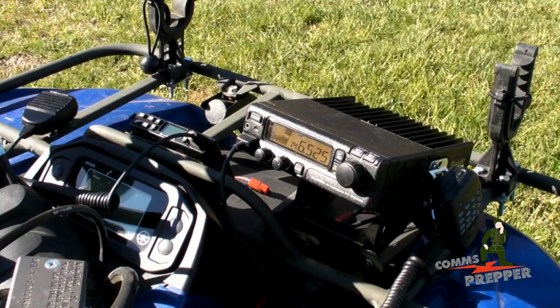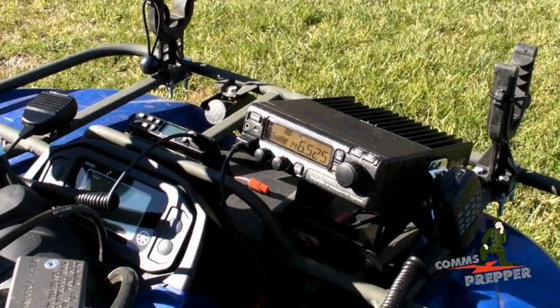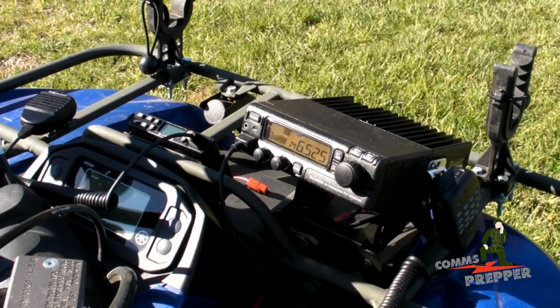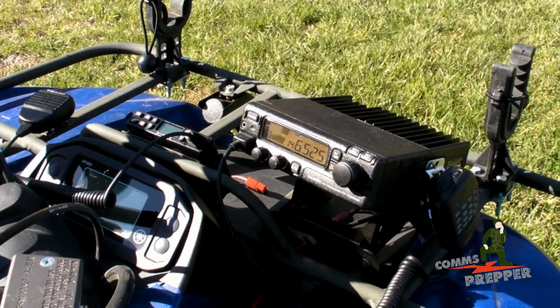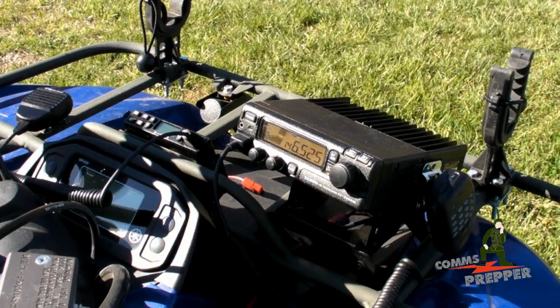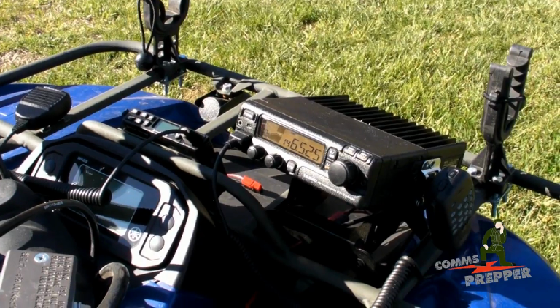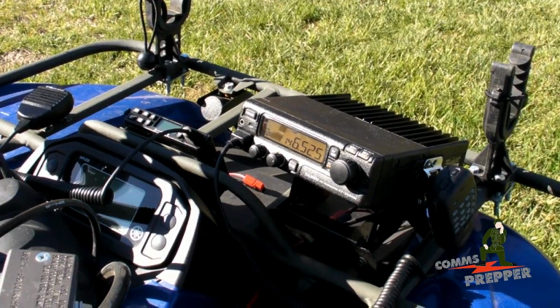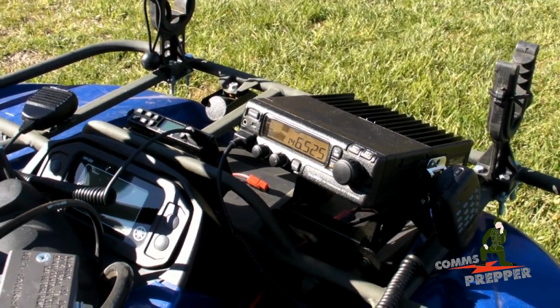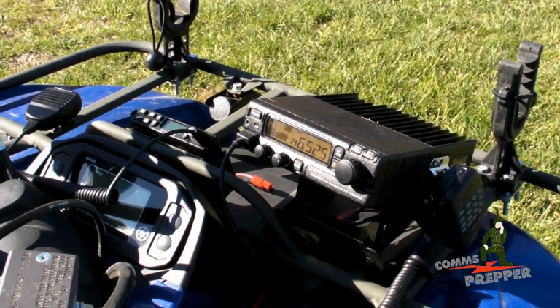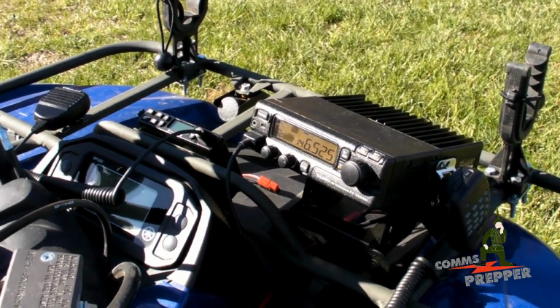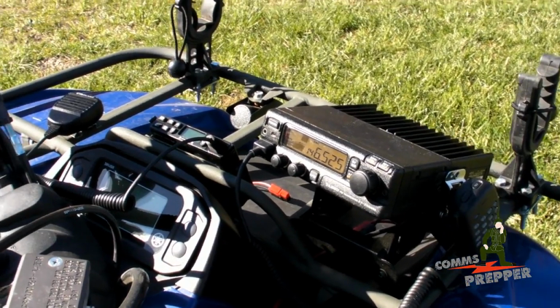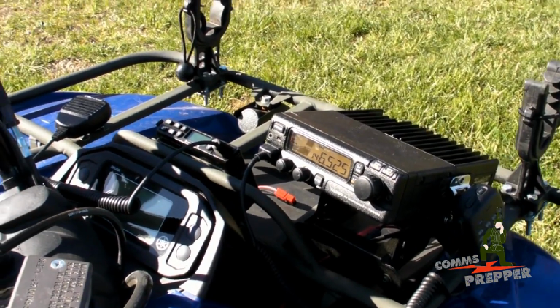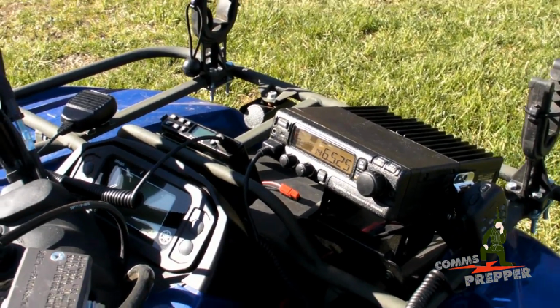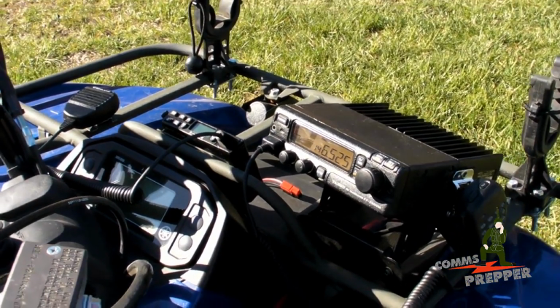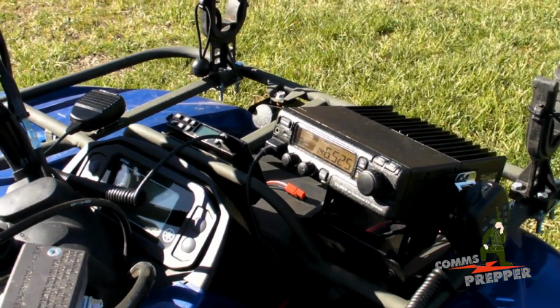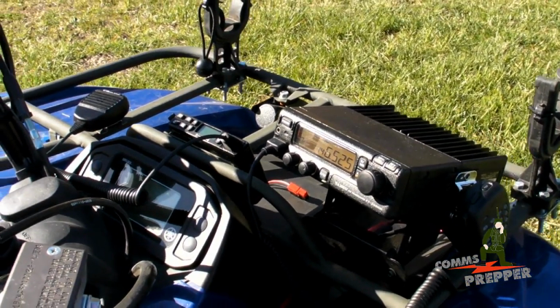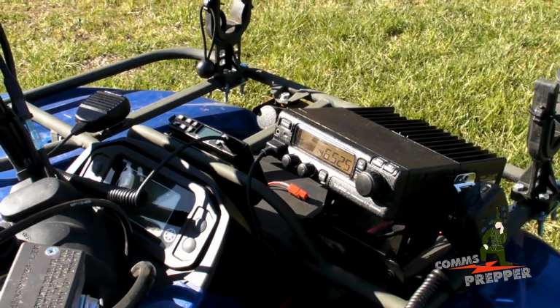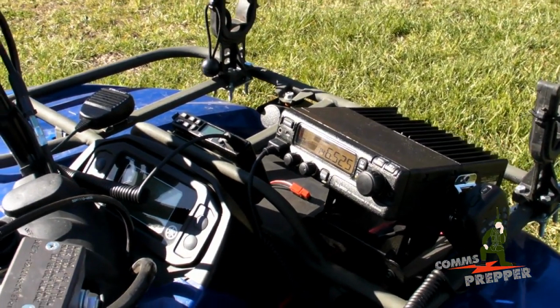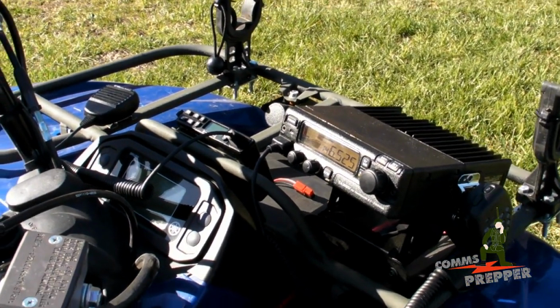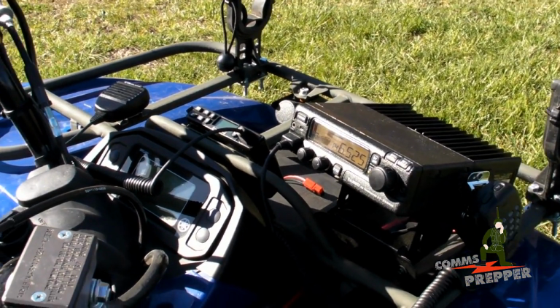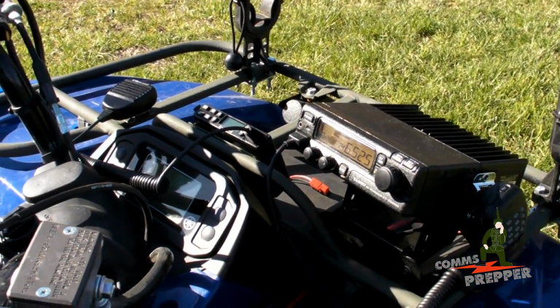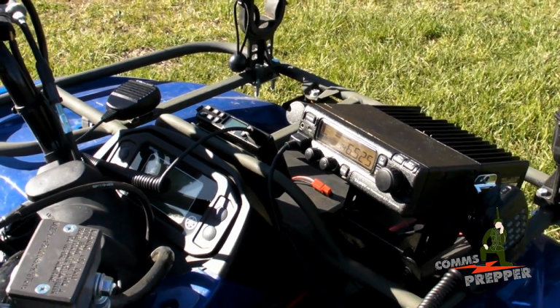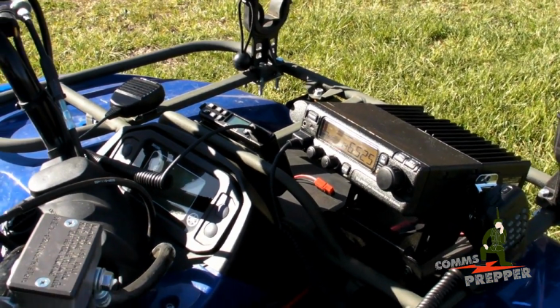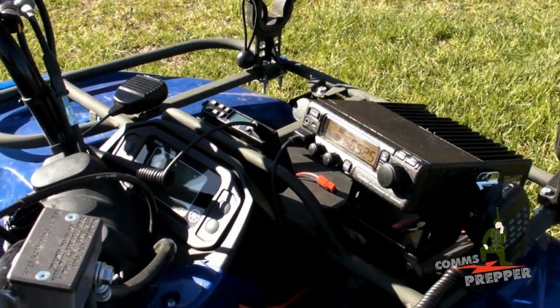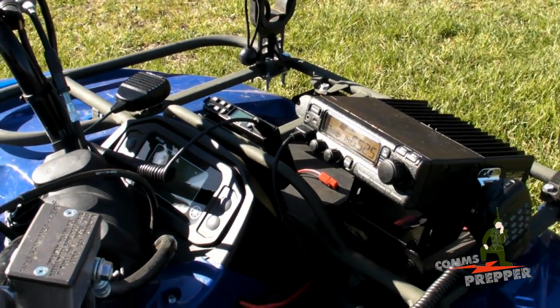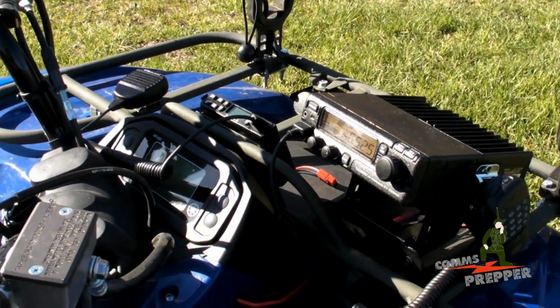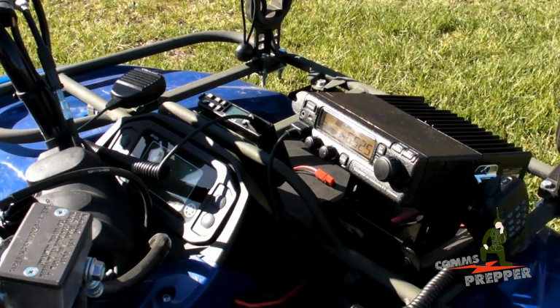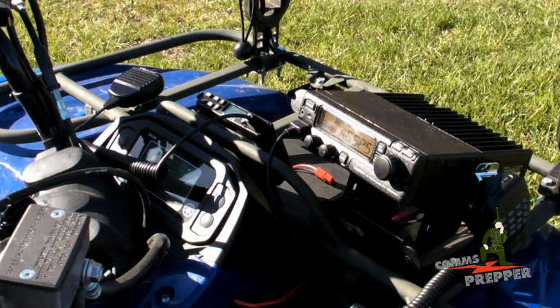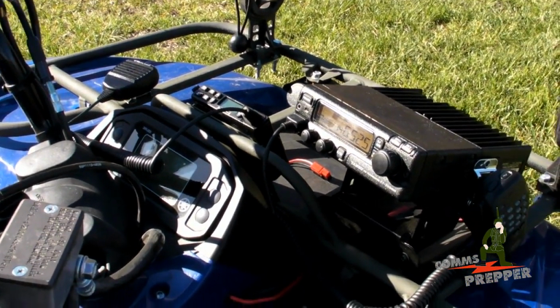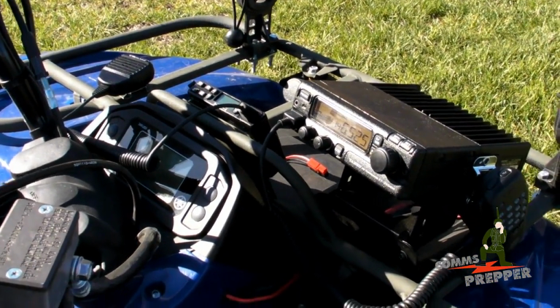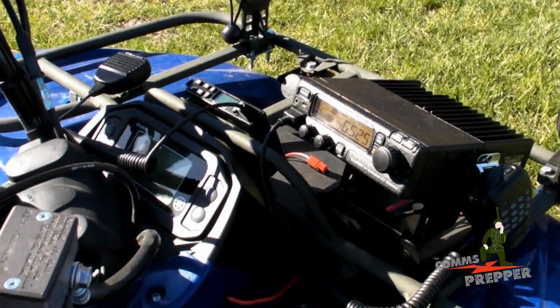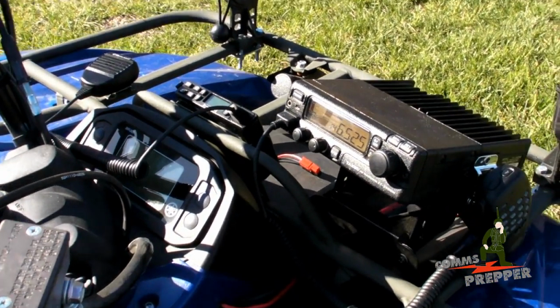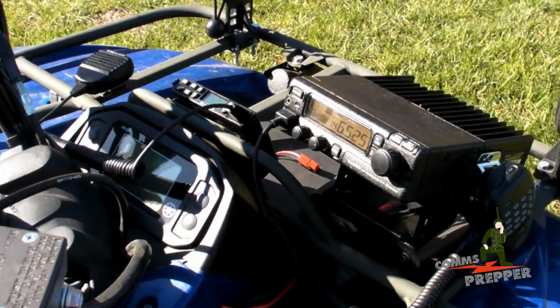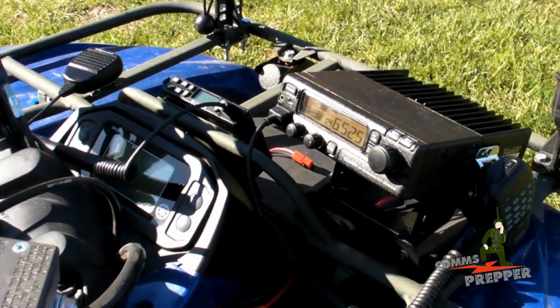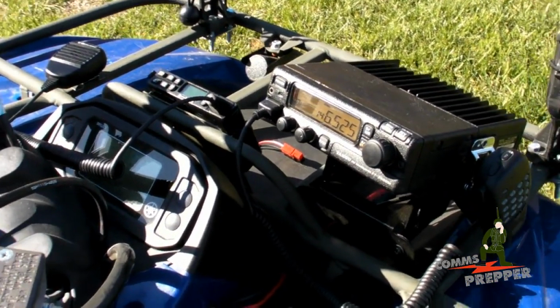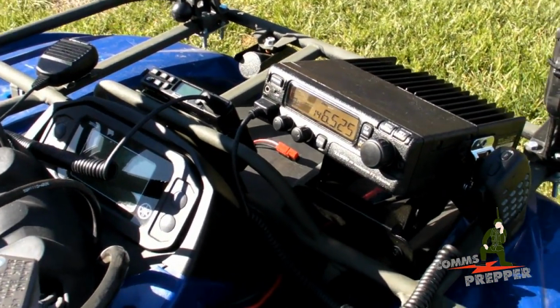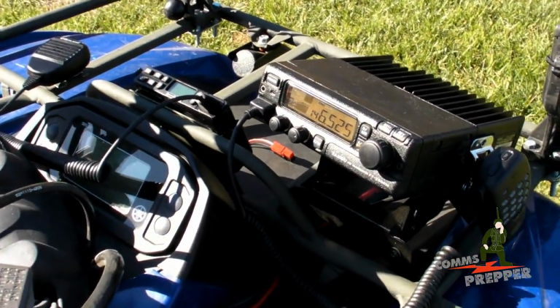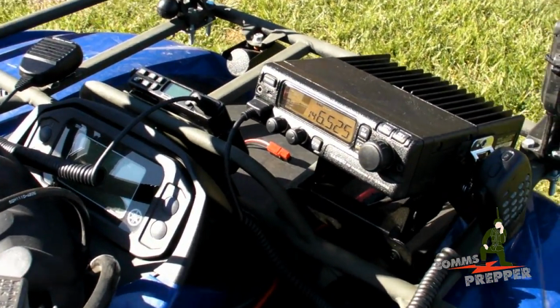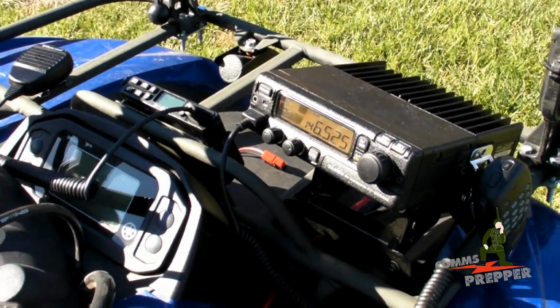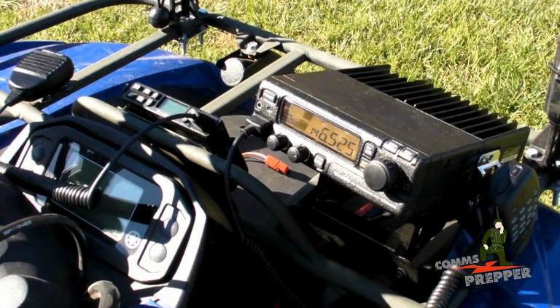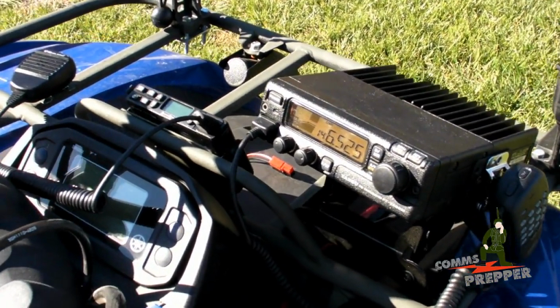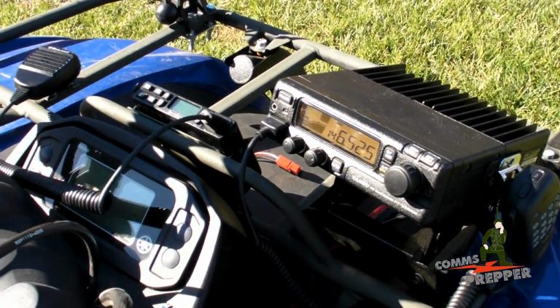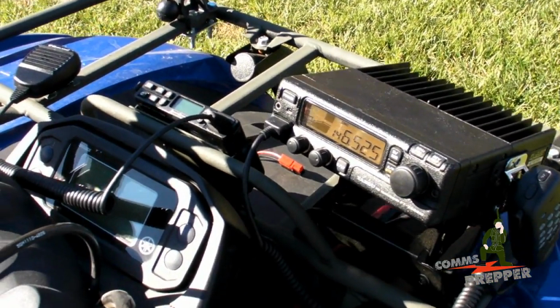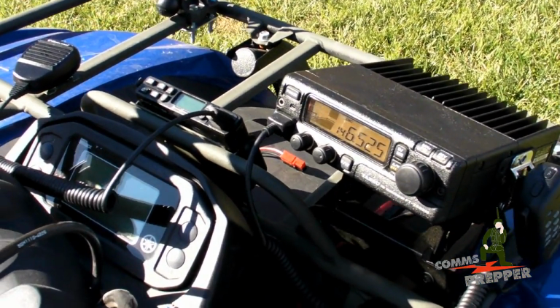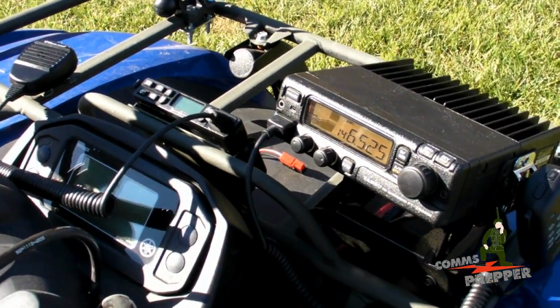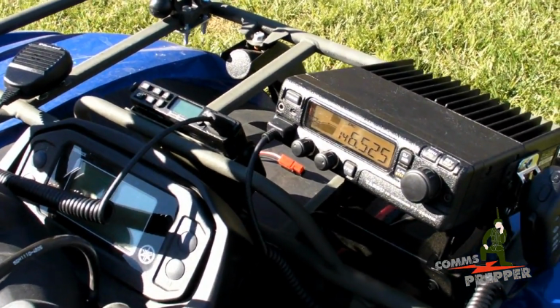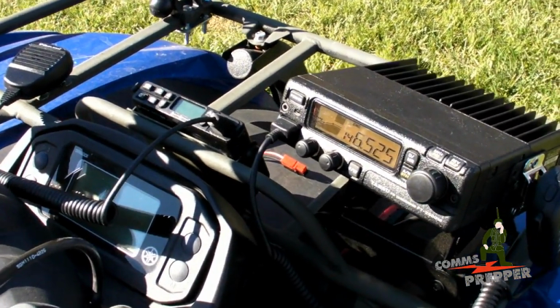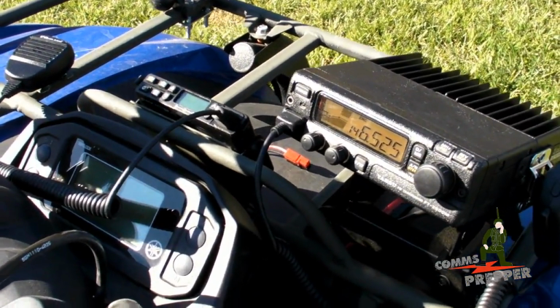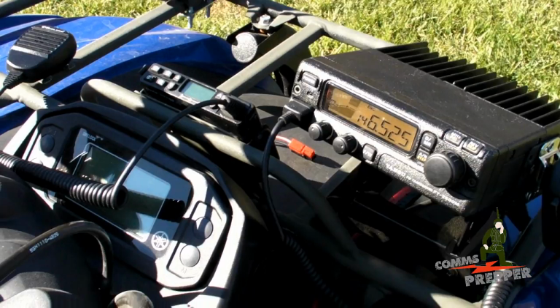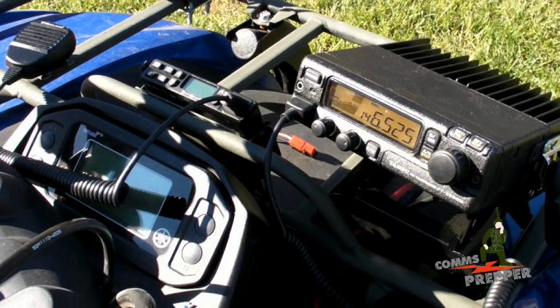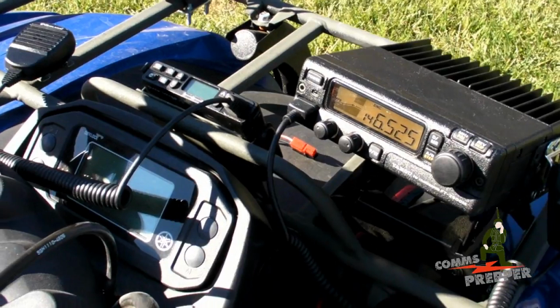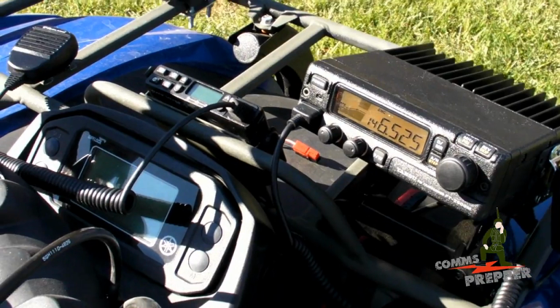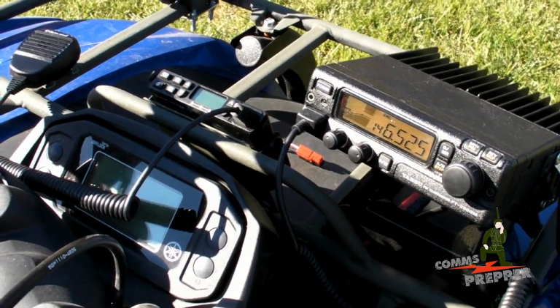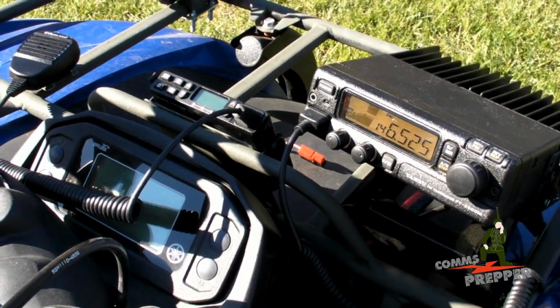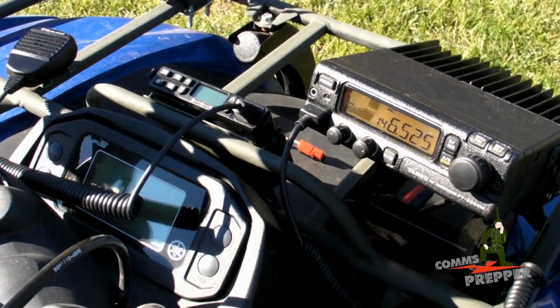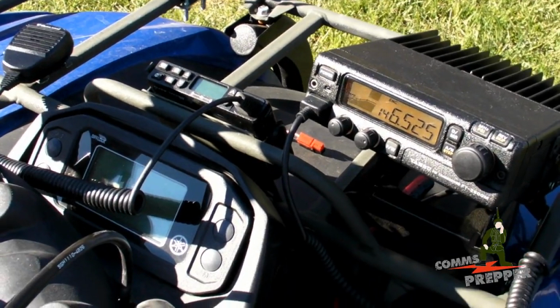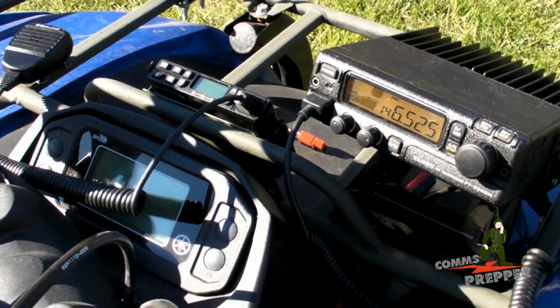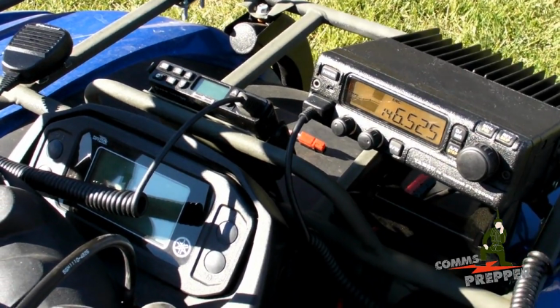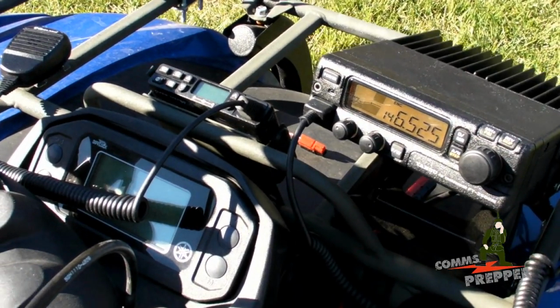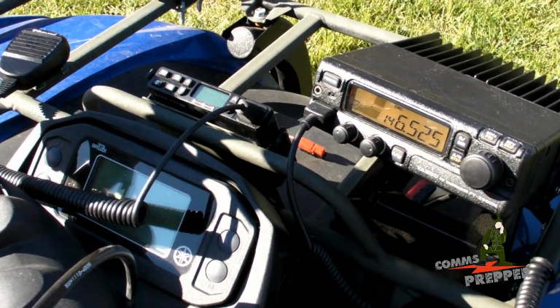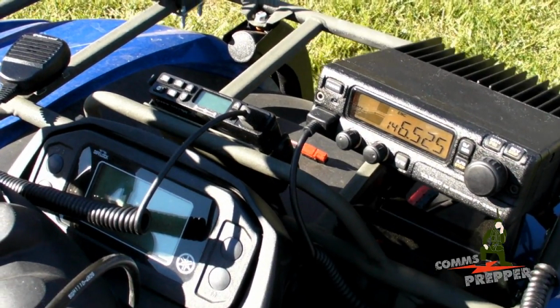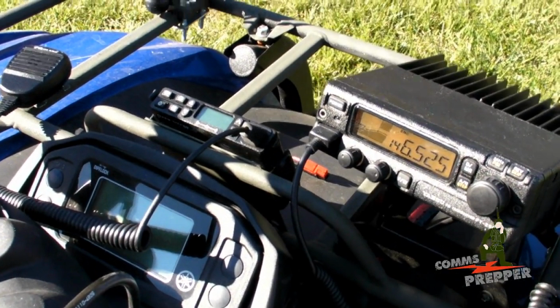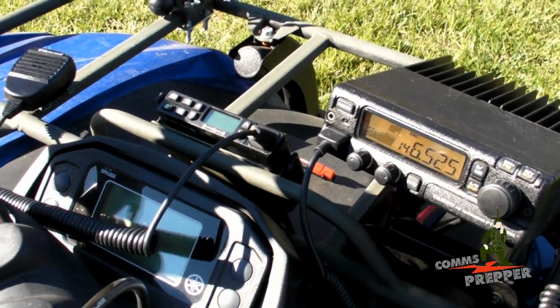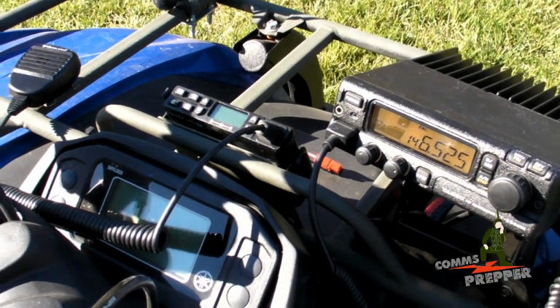Hello YouTube Preppers, this is the Comms Prepper. I'm back out at the retreat location this weekend and wrapping up my ATV comms project.